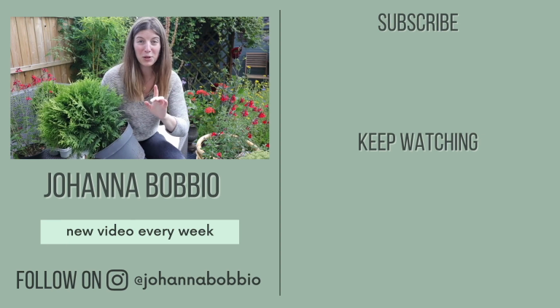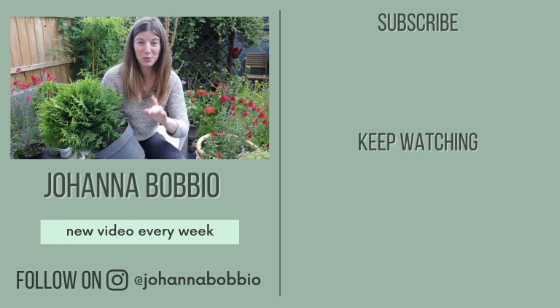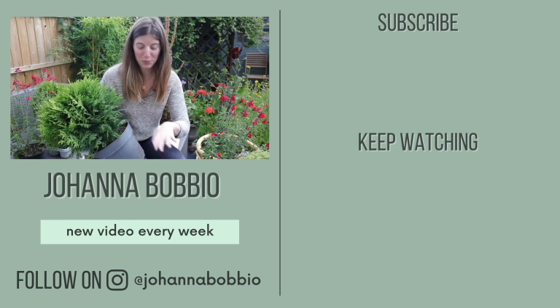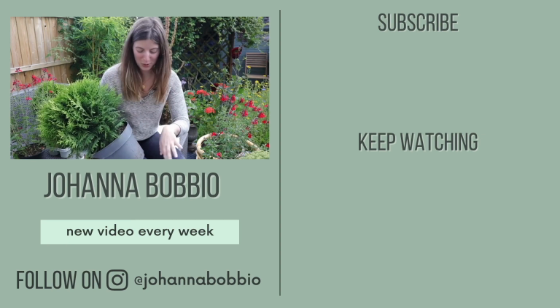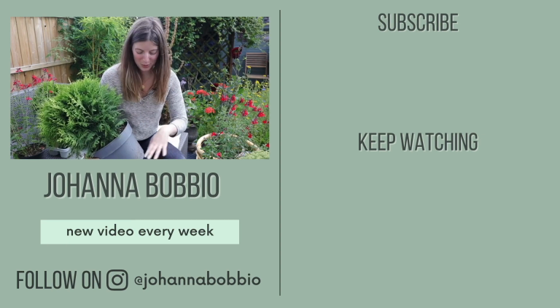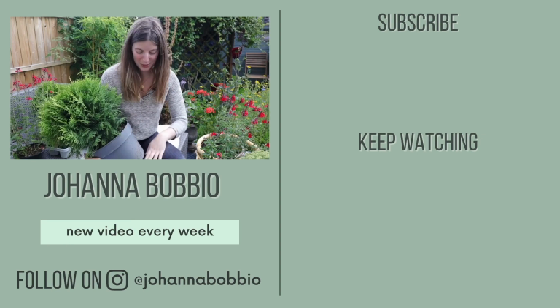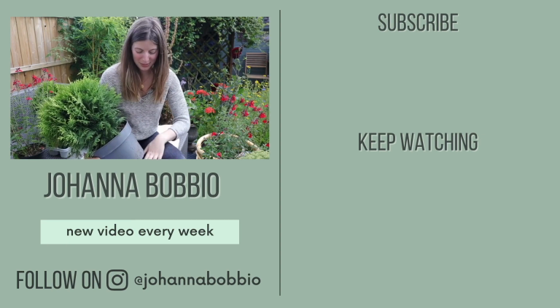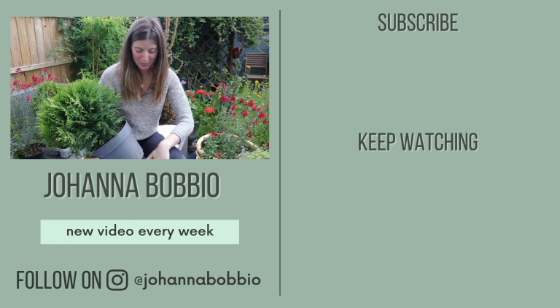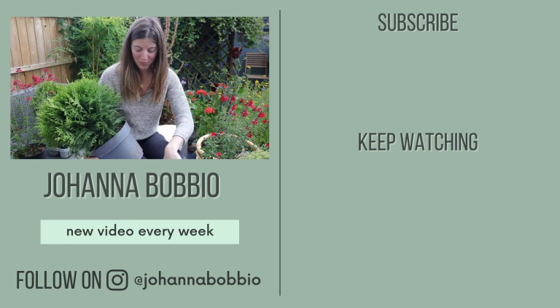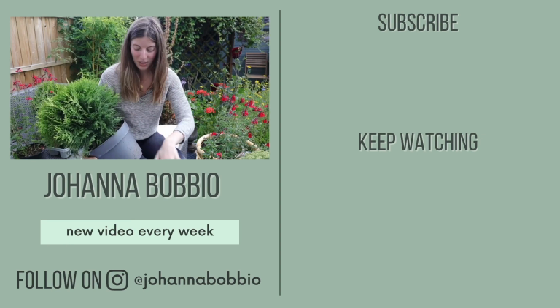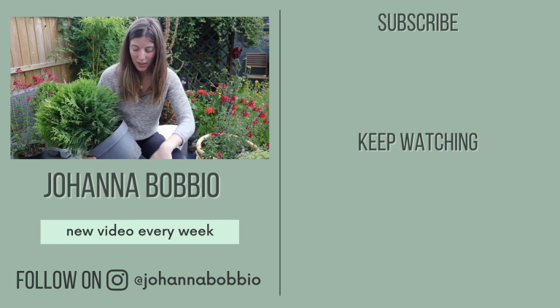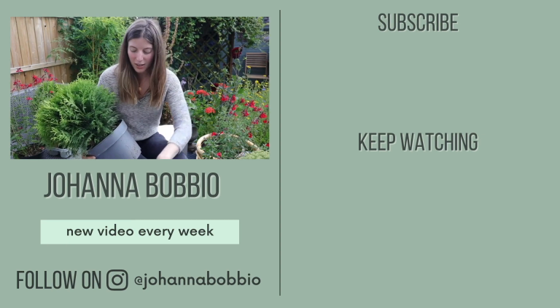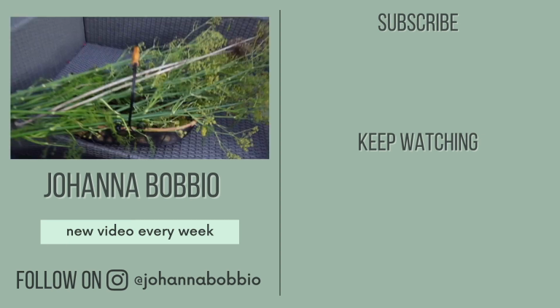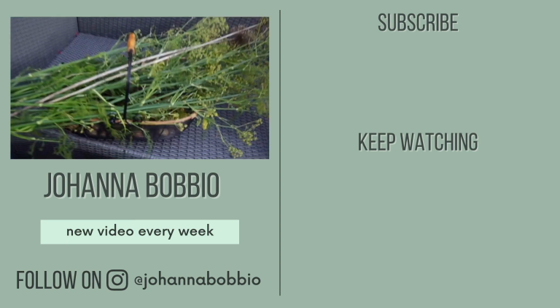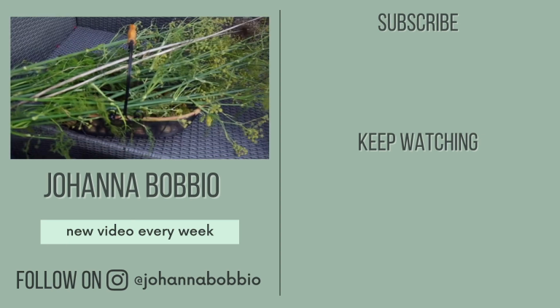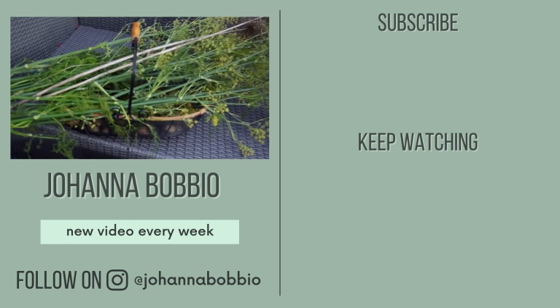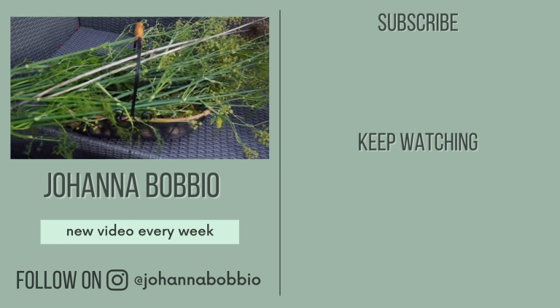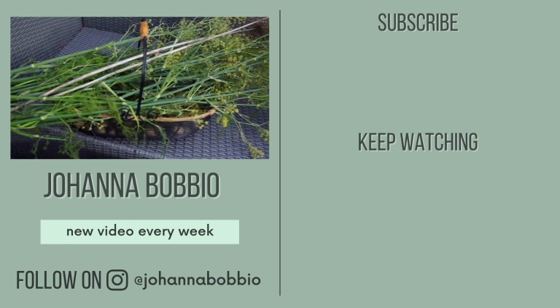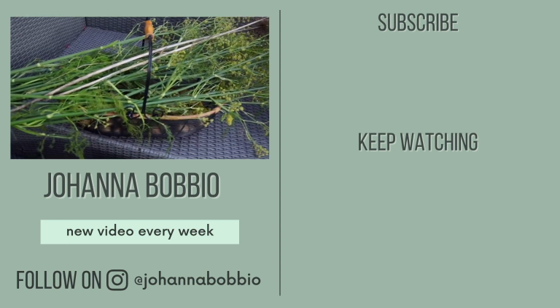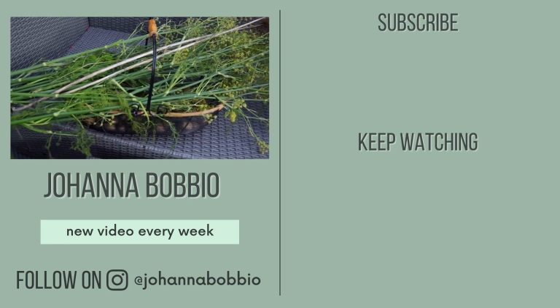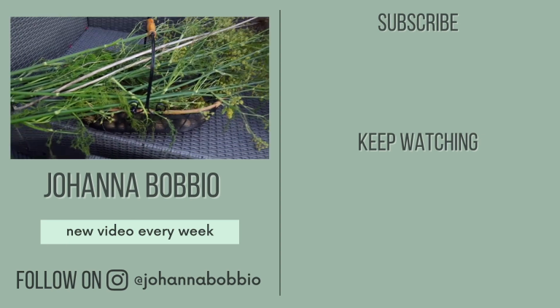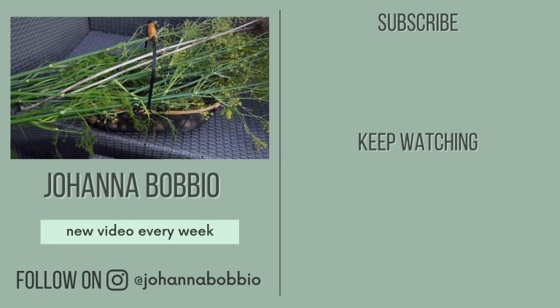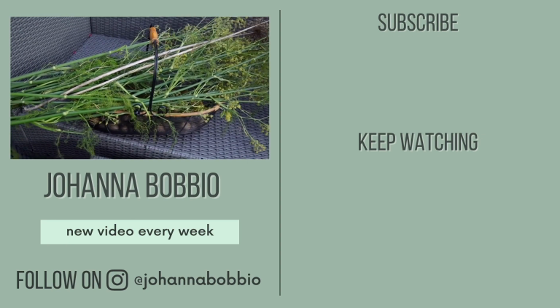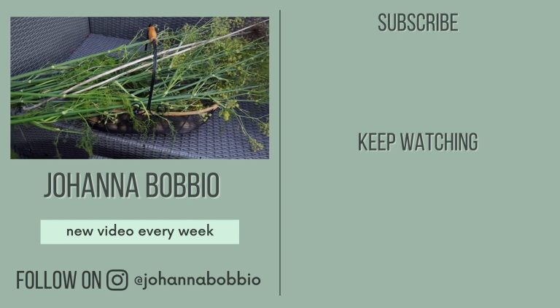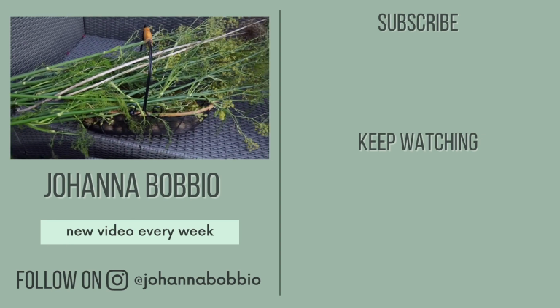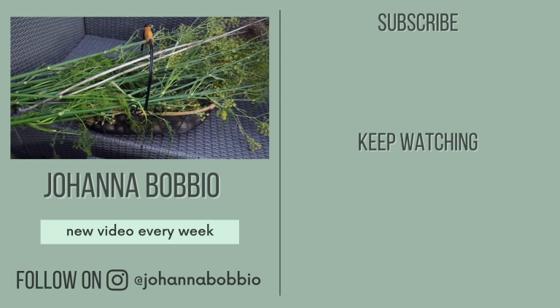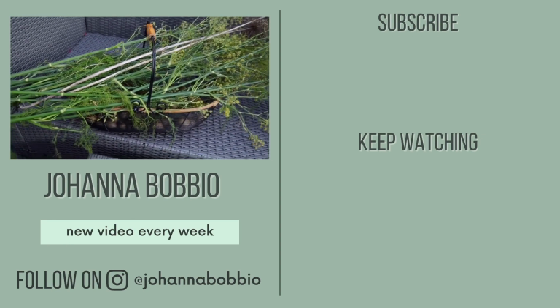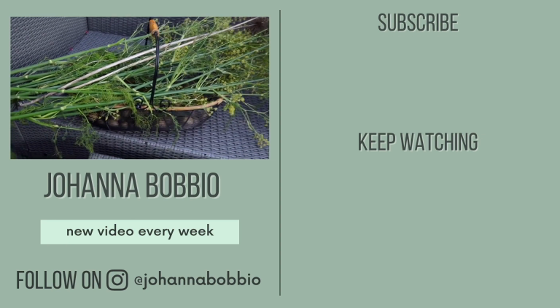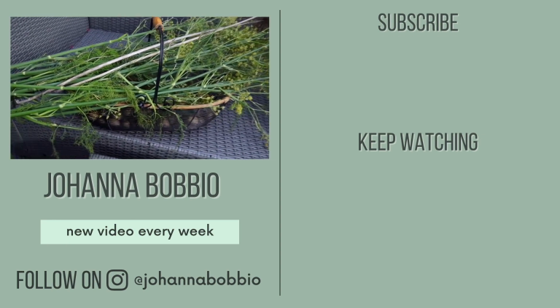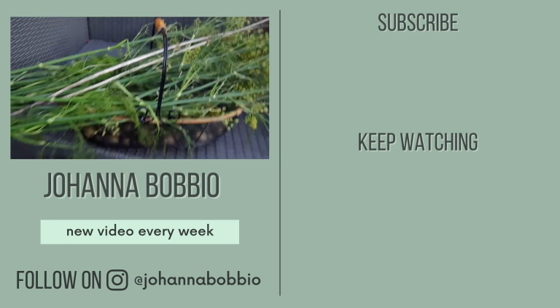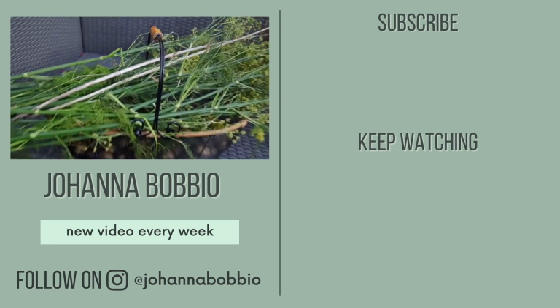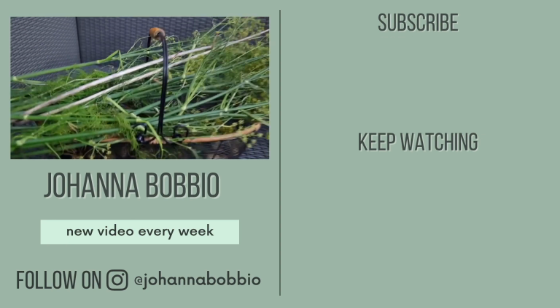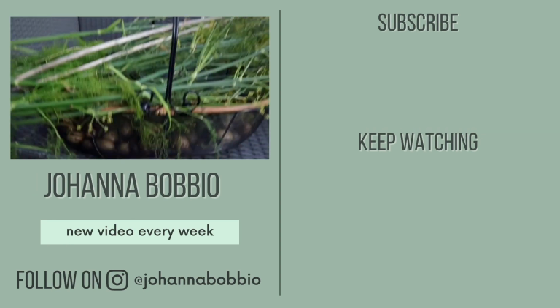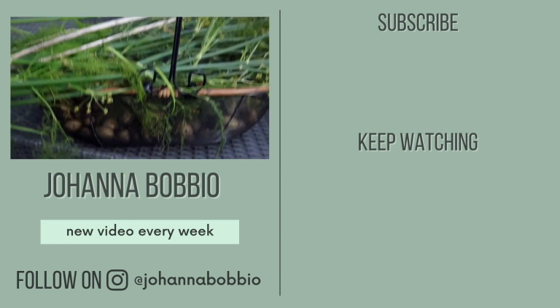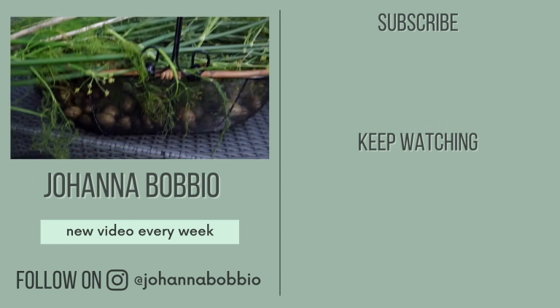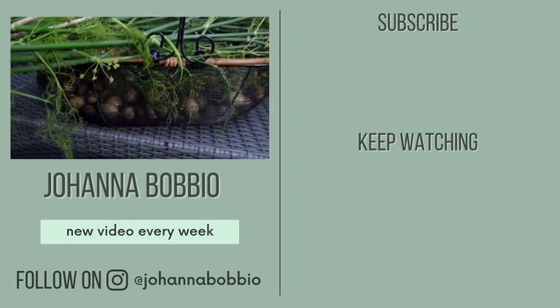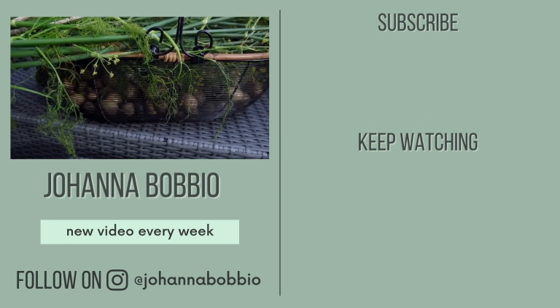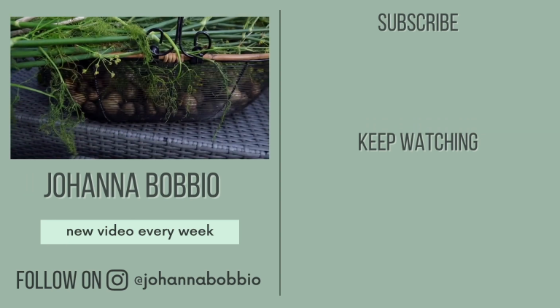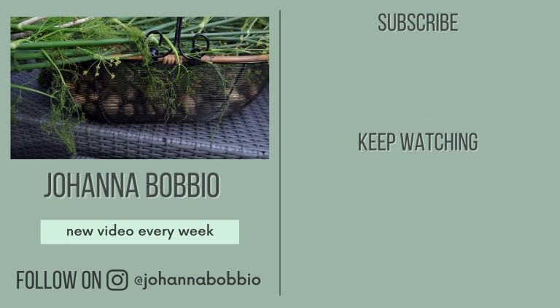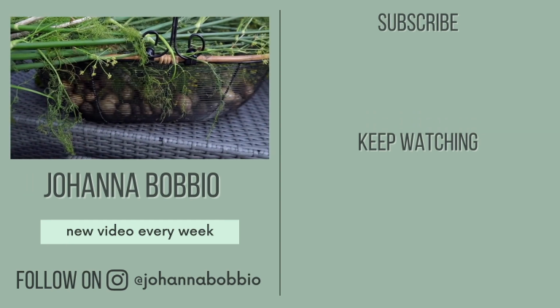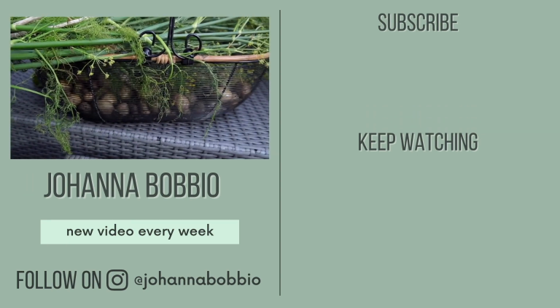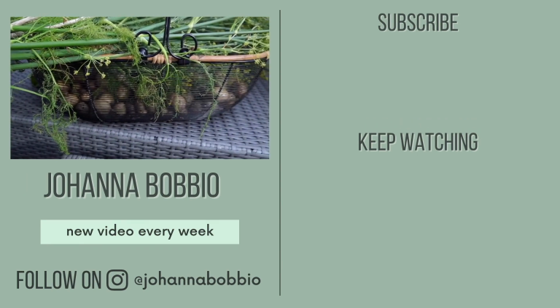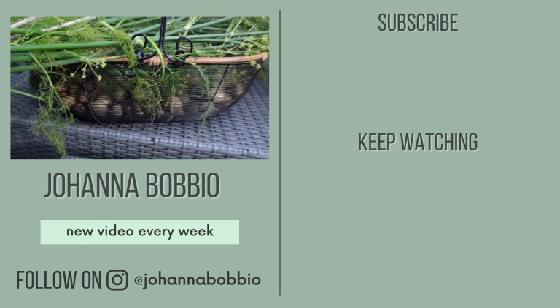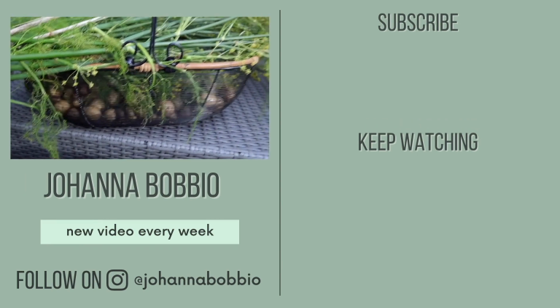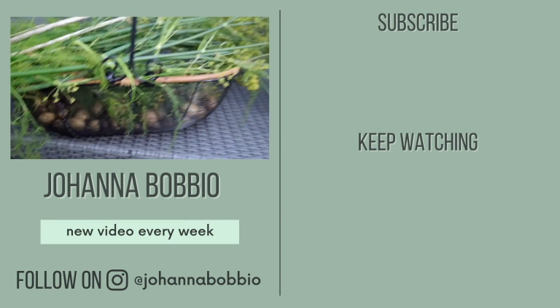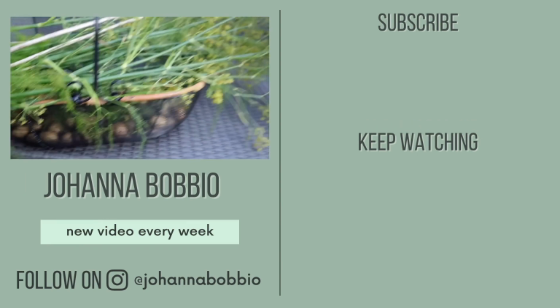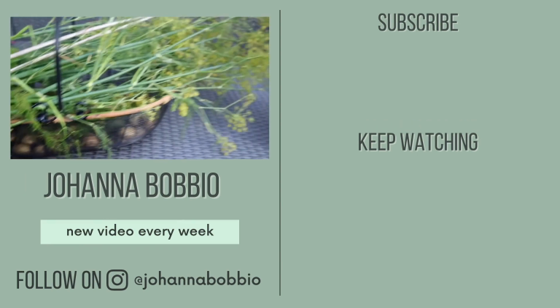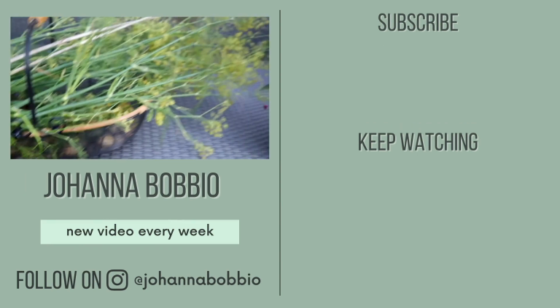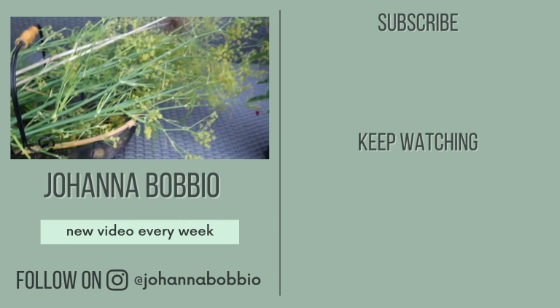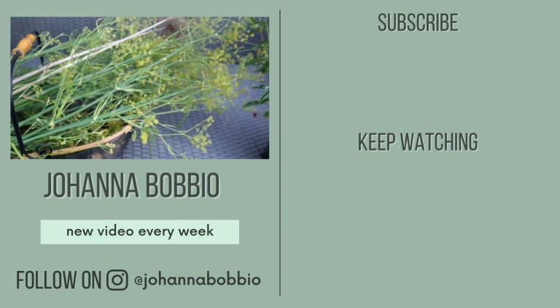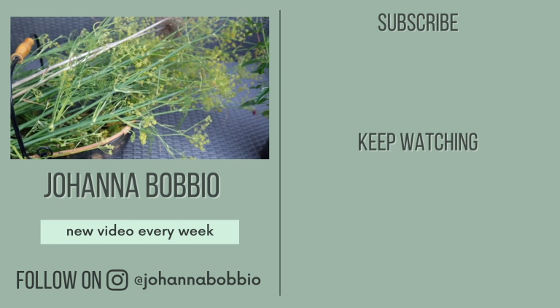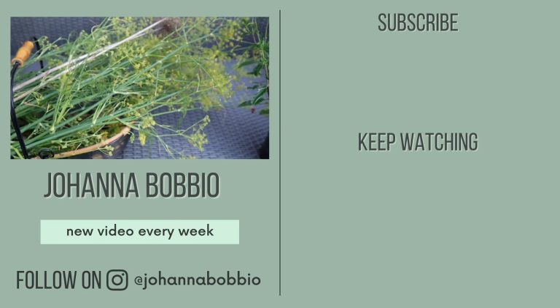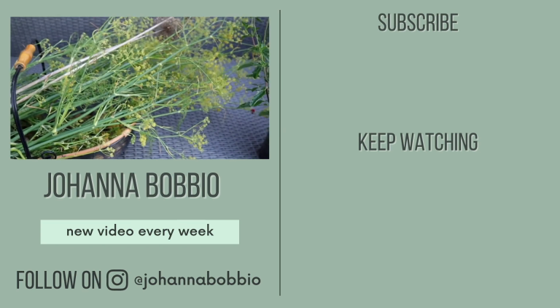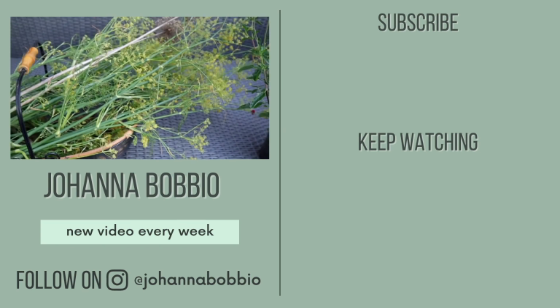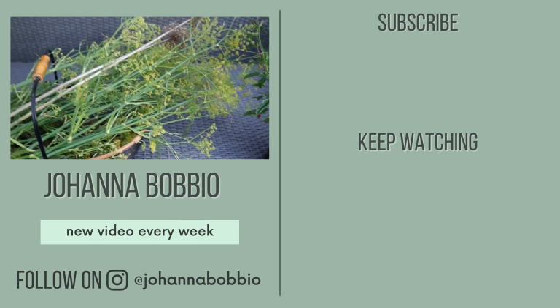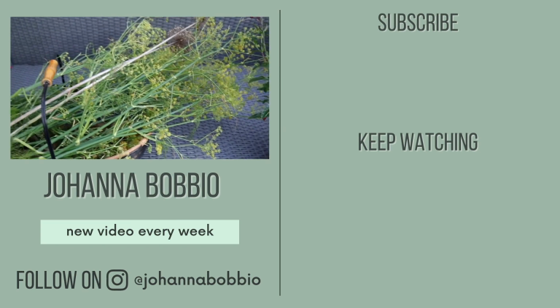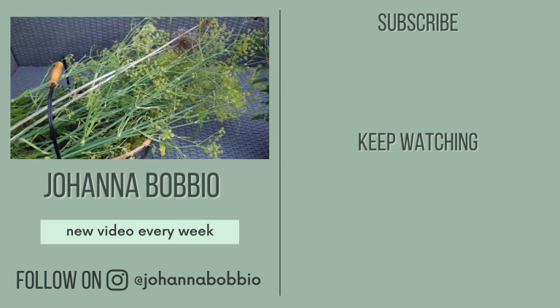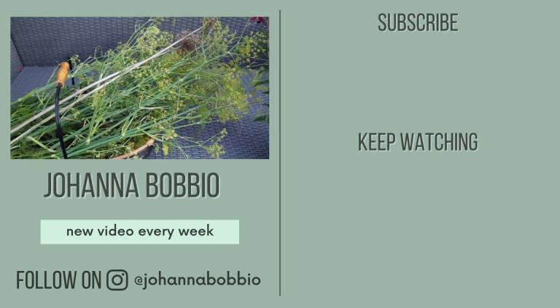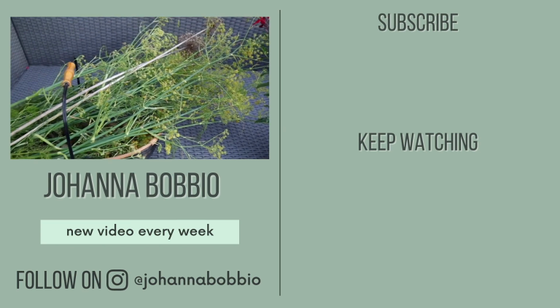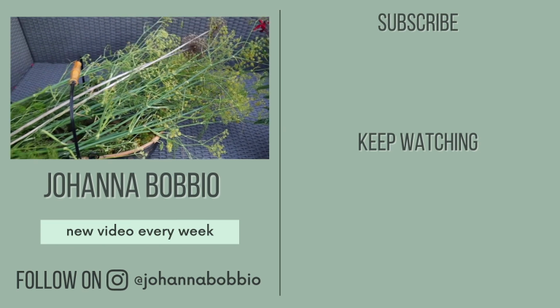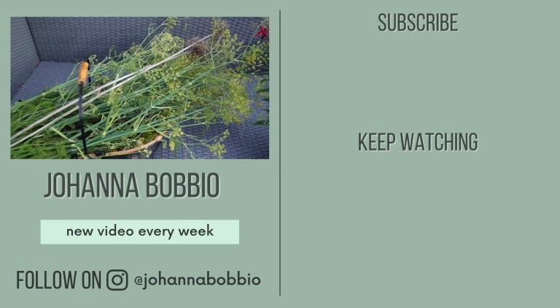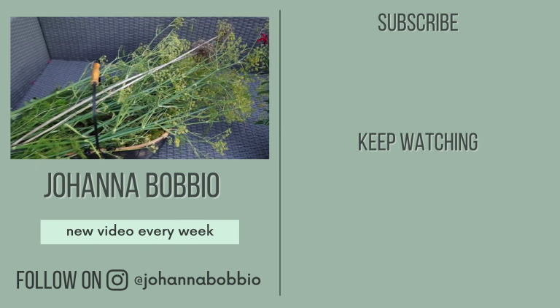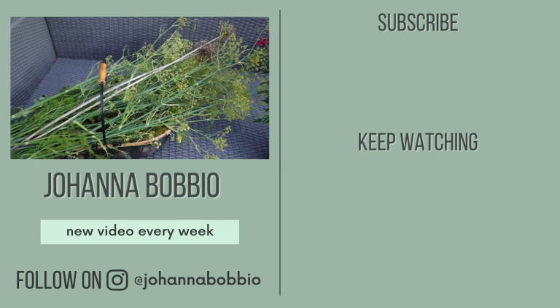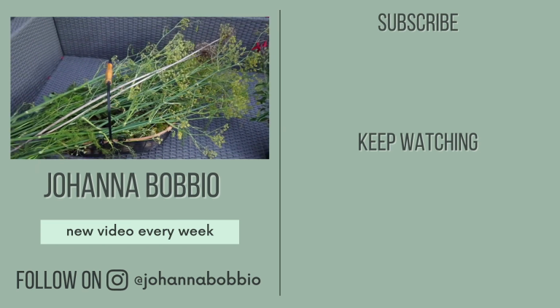Let me know how to pronounce 'tuja'! Also, I went to the allotment the other day and got some potatoes and some fennel that I'm drying.